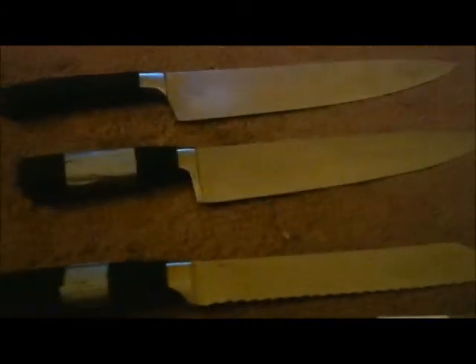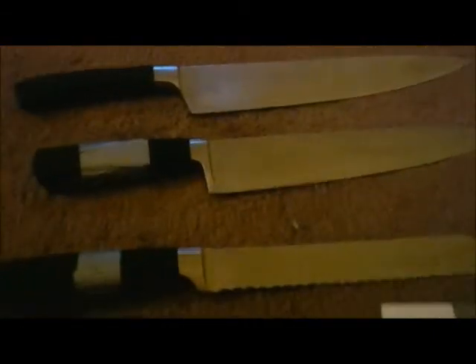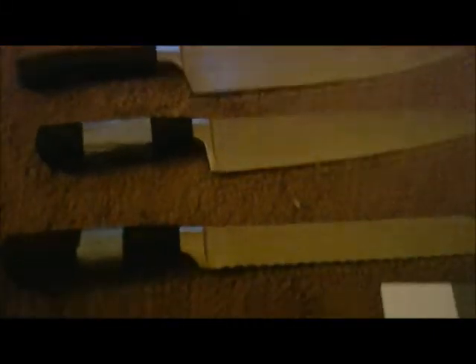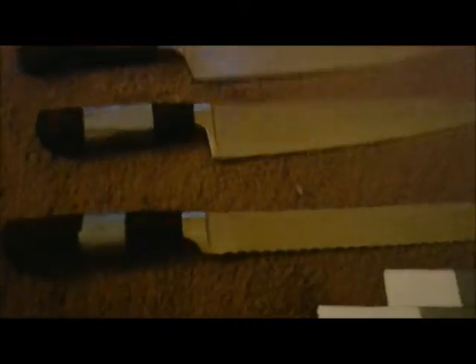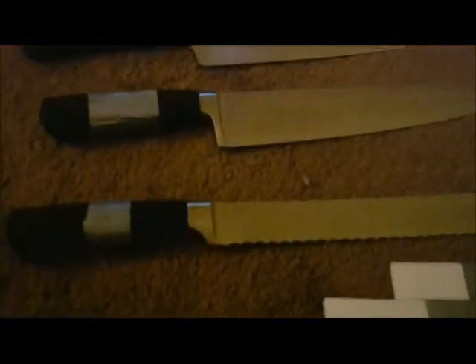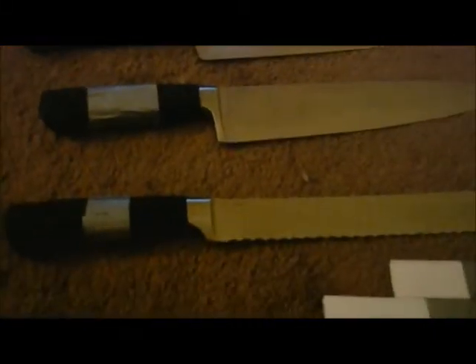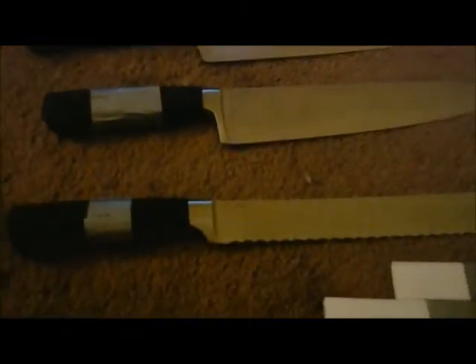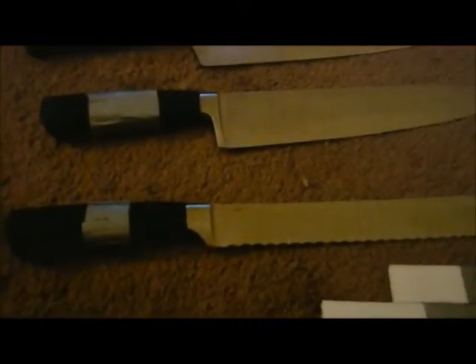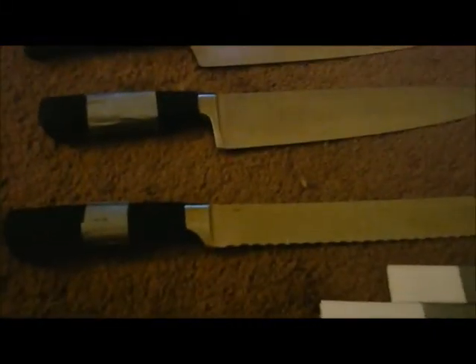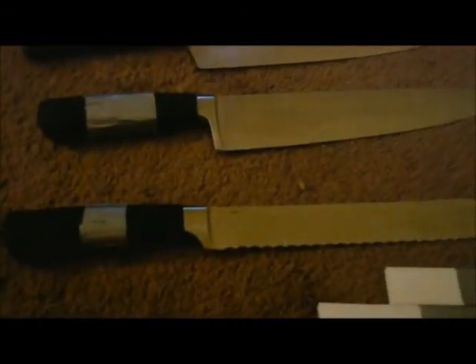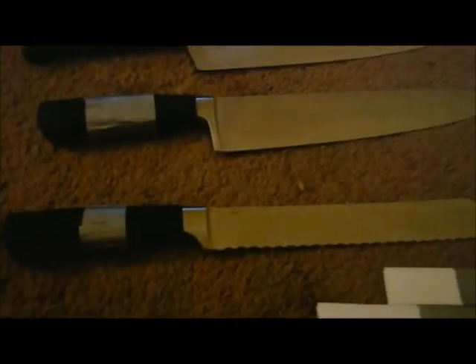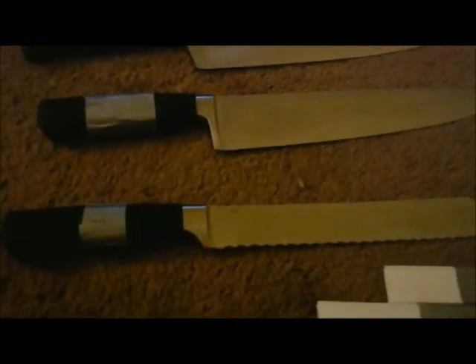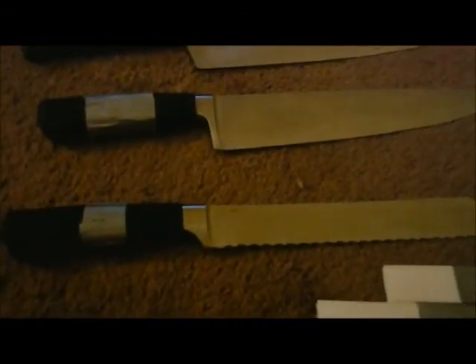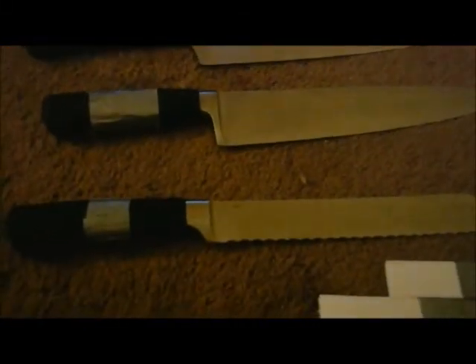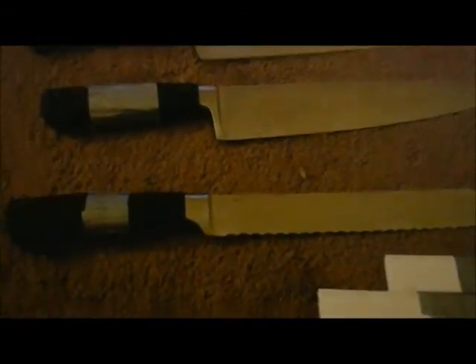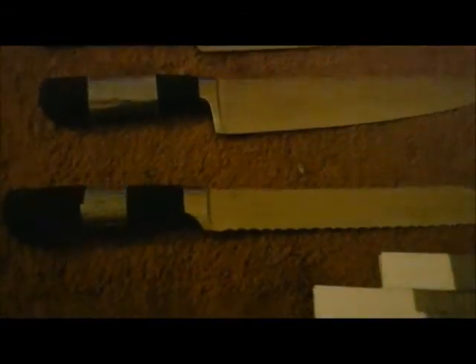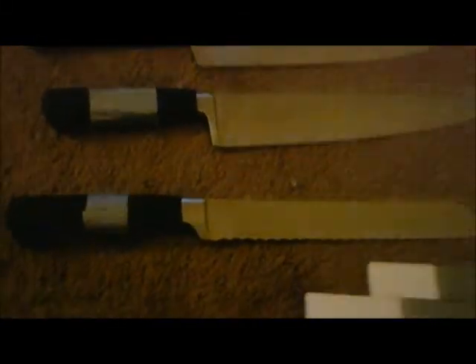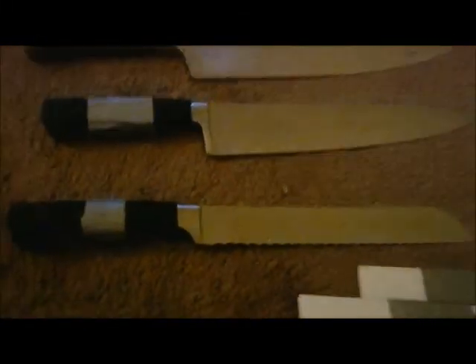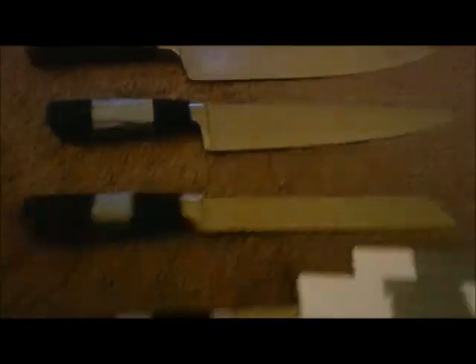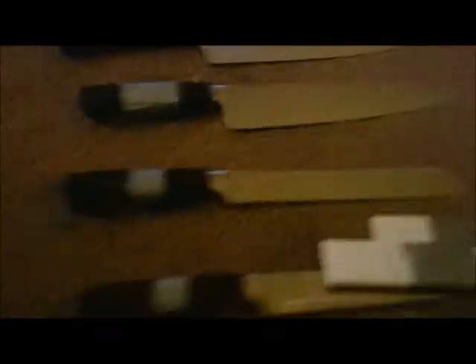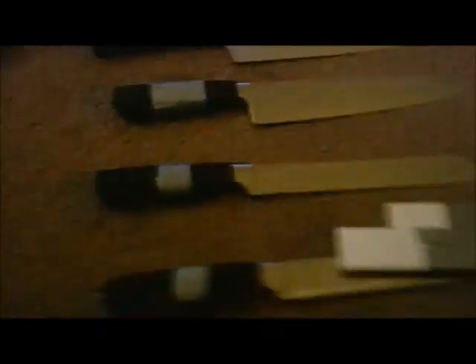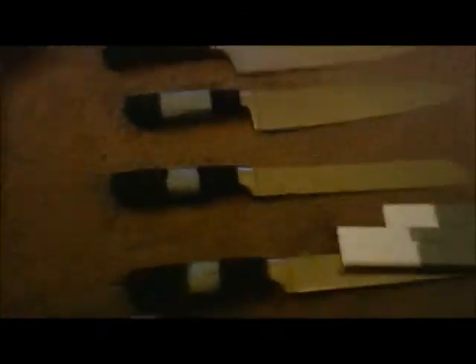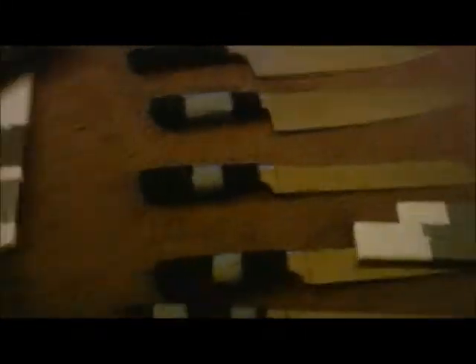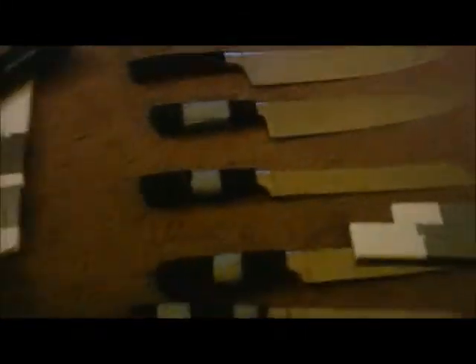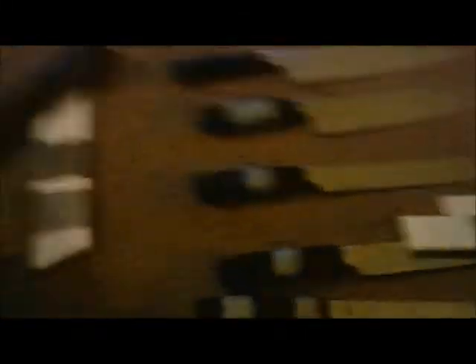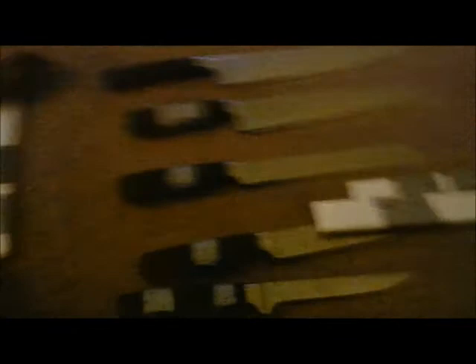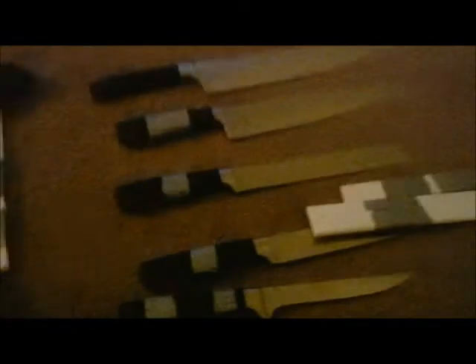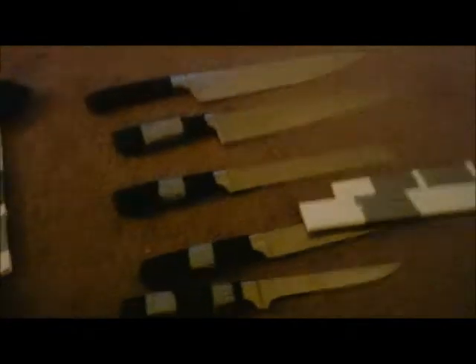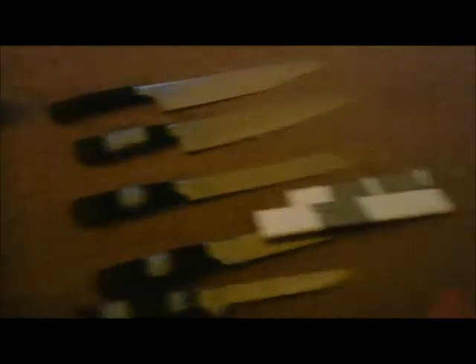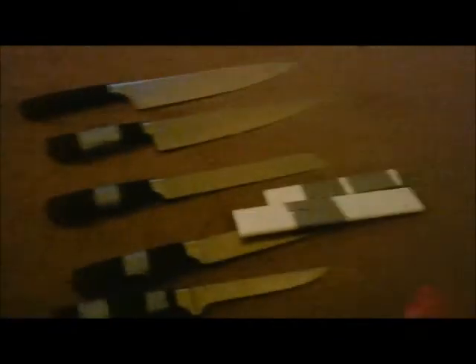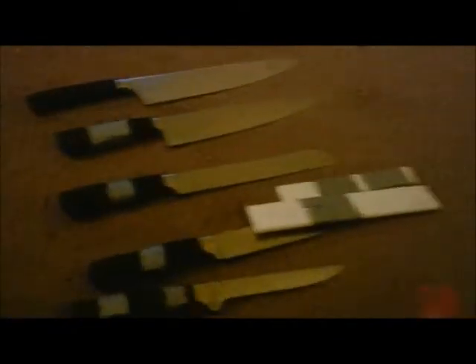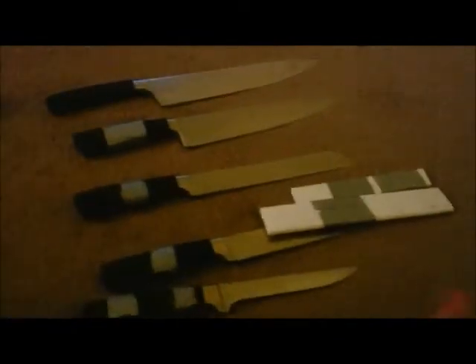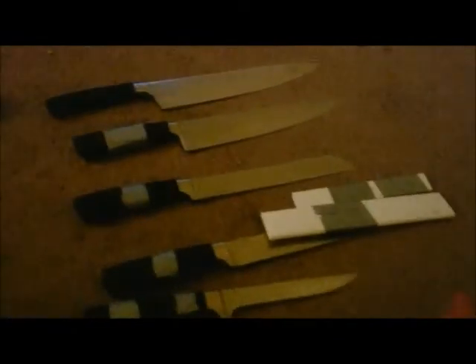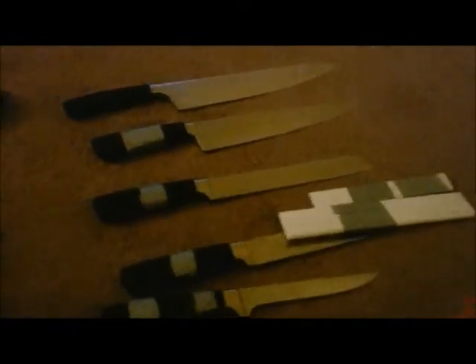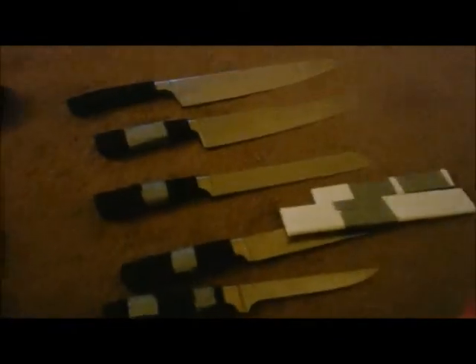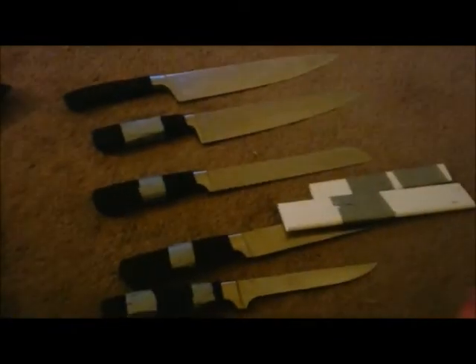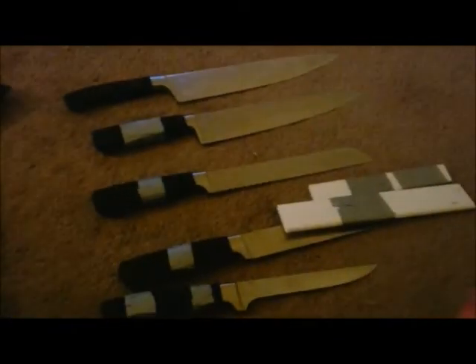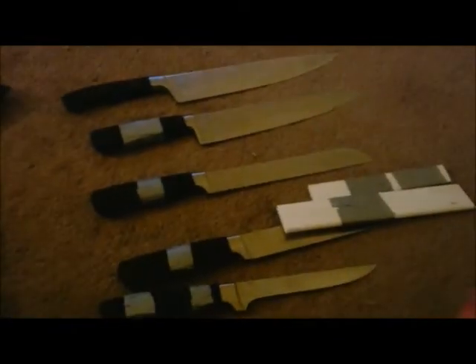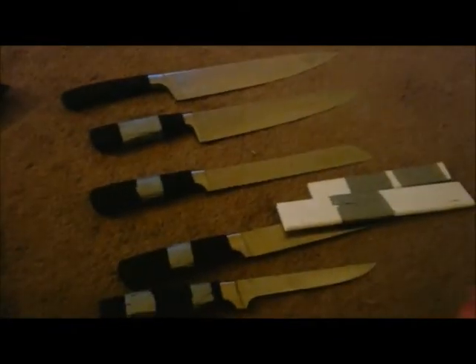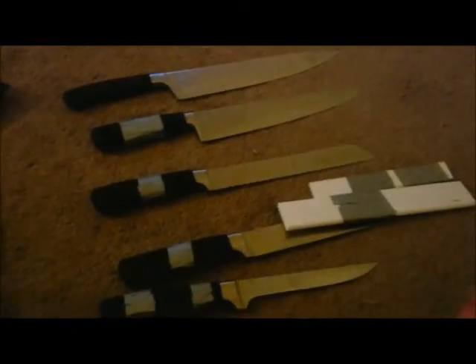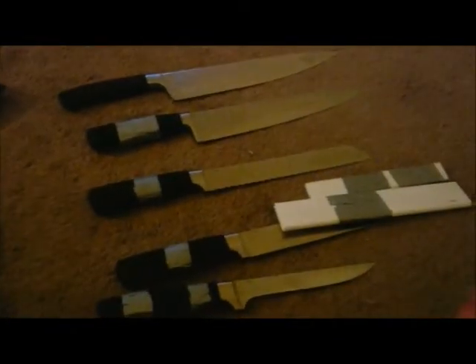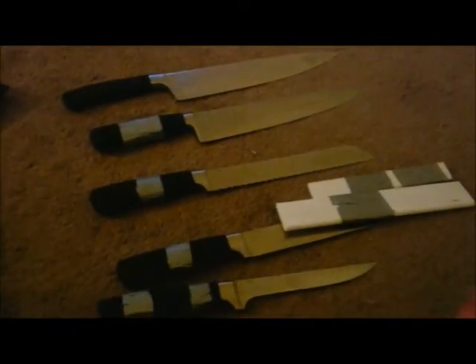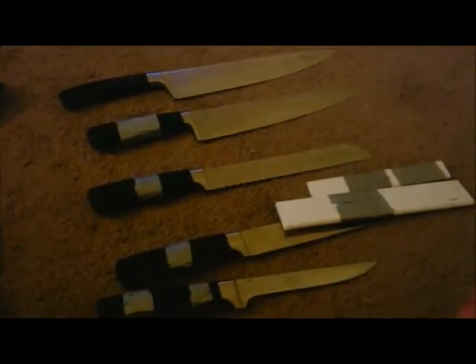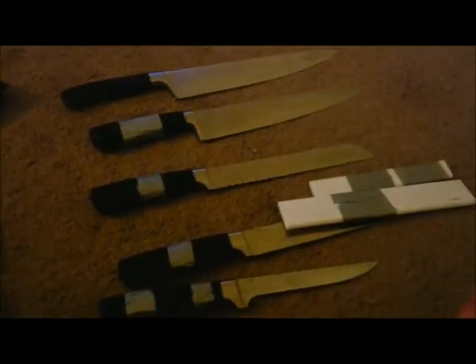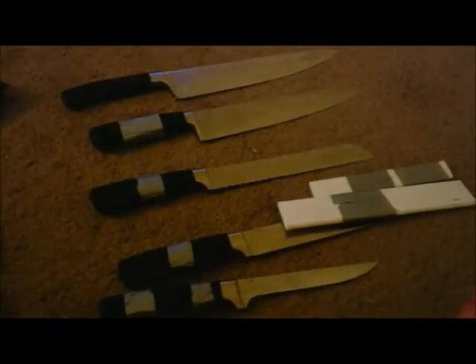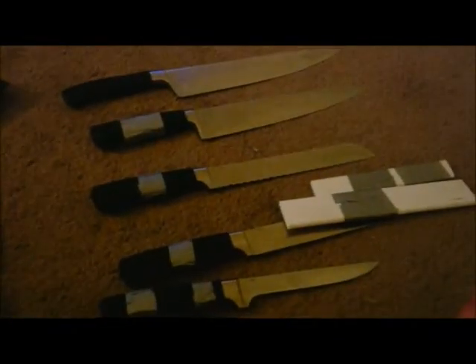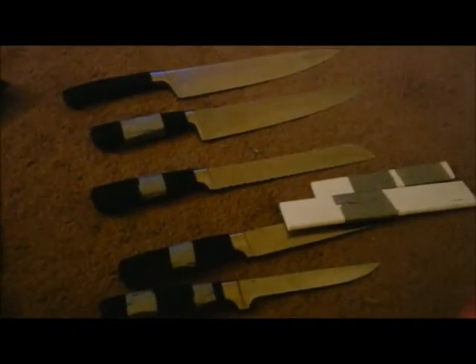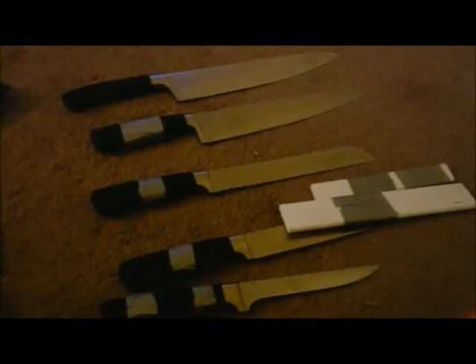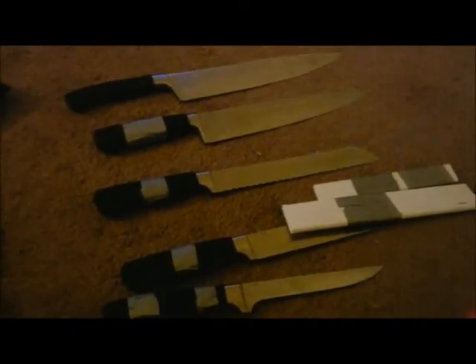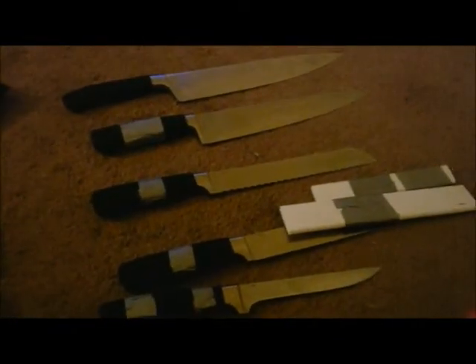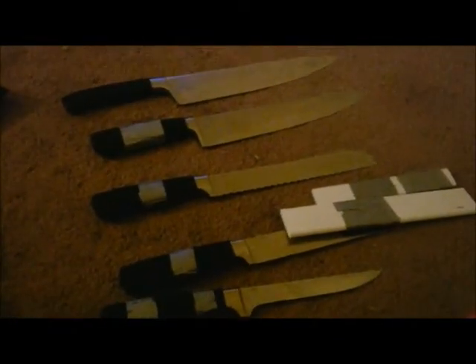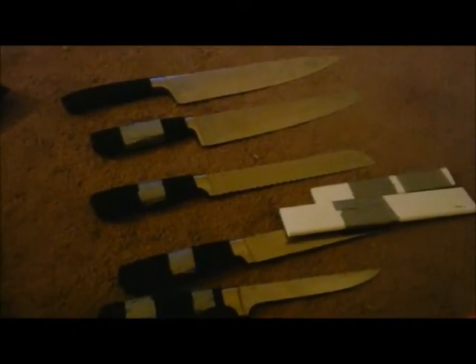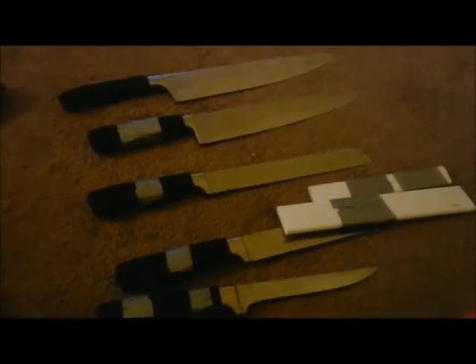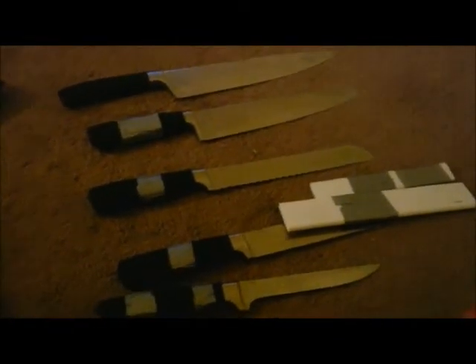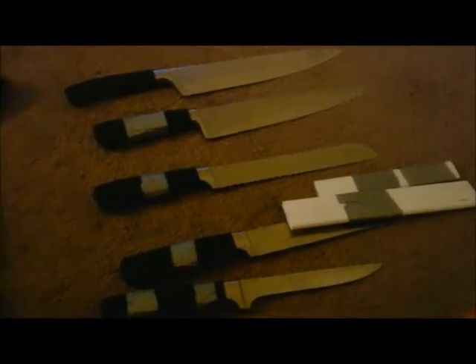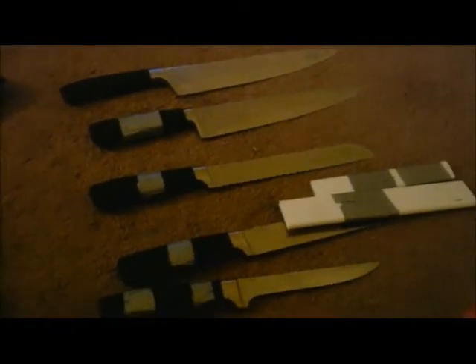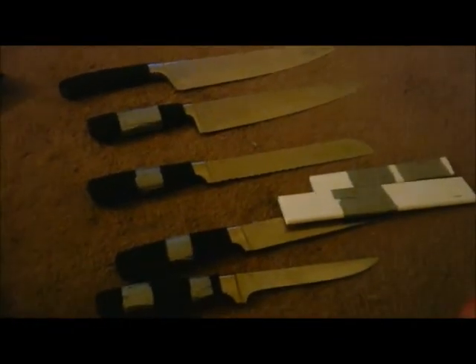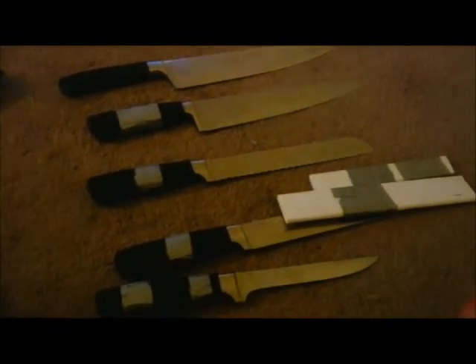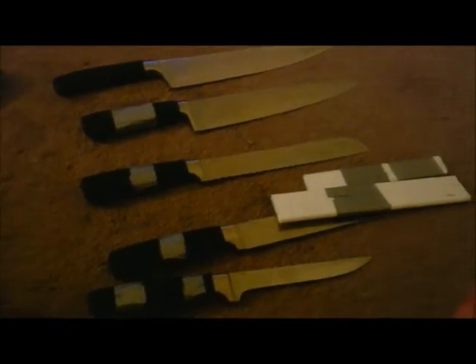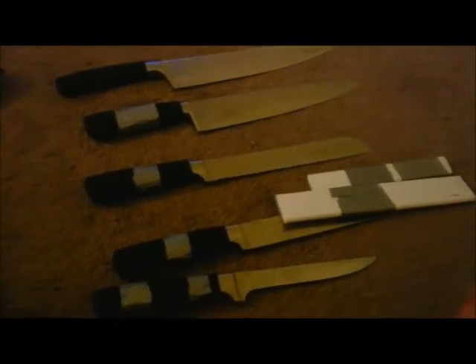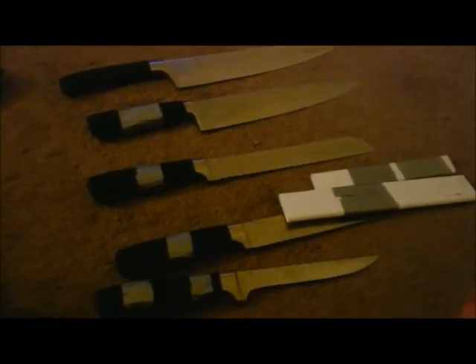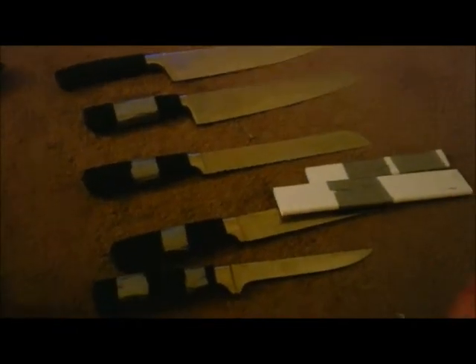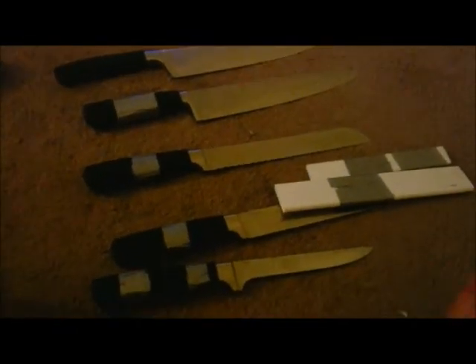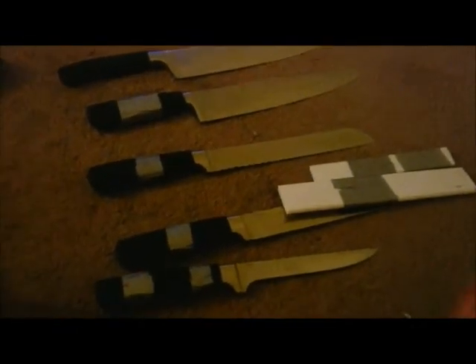So that's kind of like some of my knives from my knife kit, with a little bit of Vampire Diaries in the background.